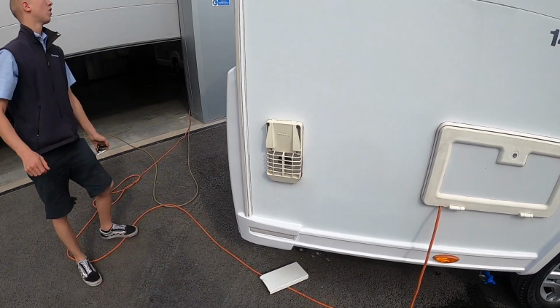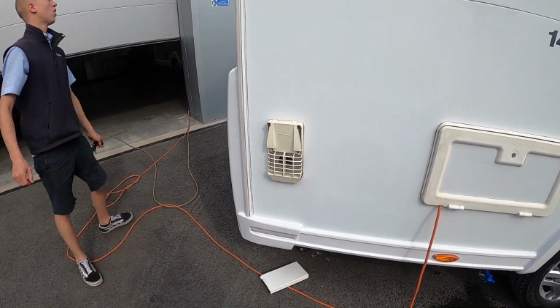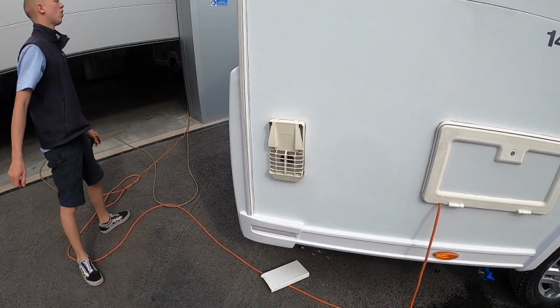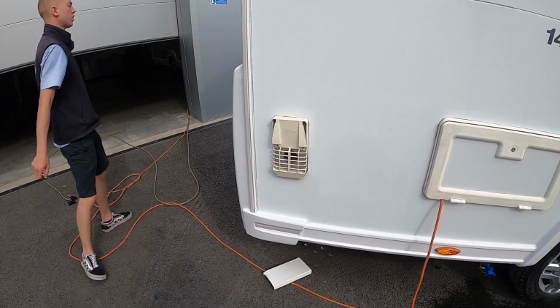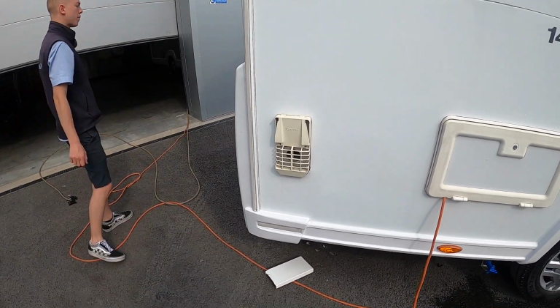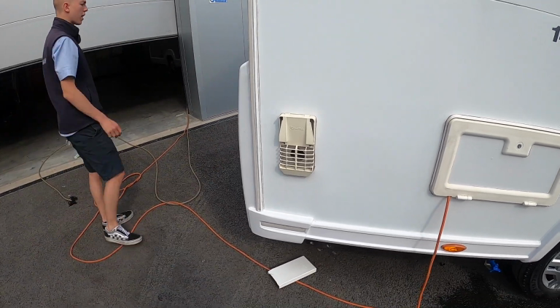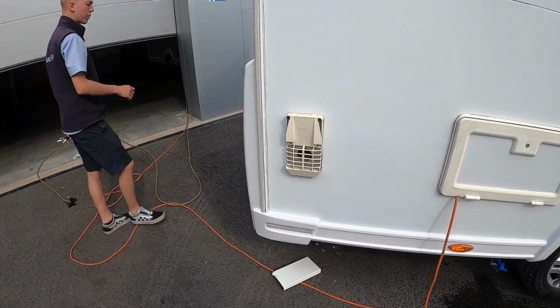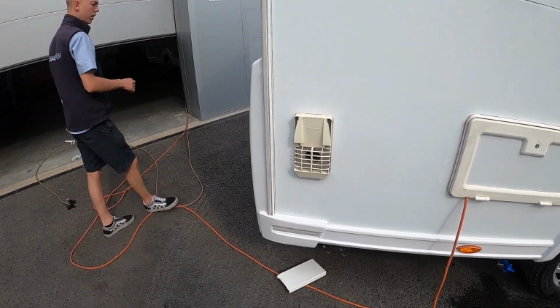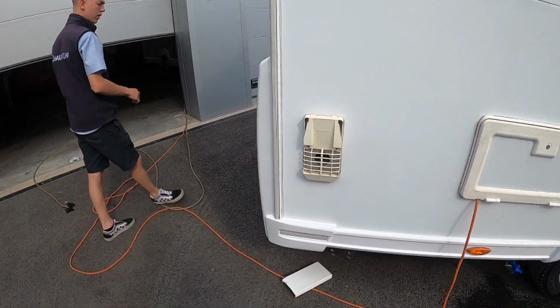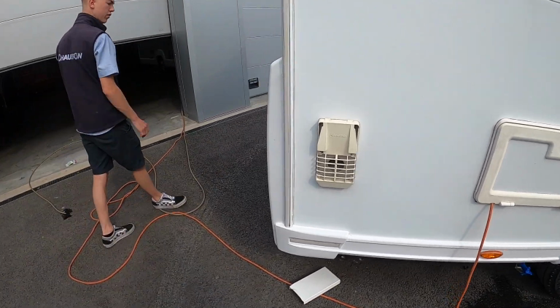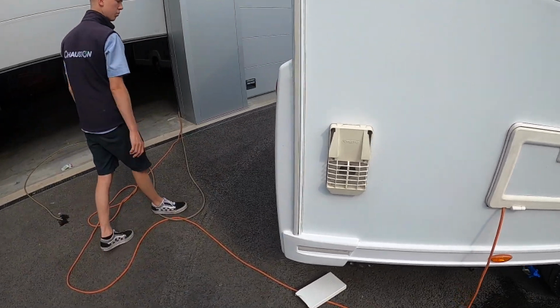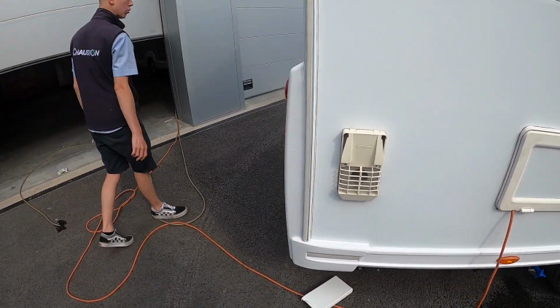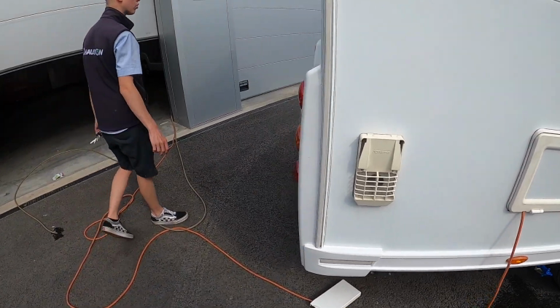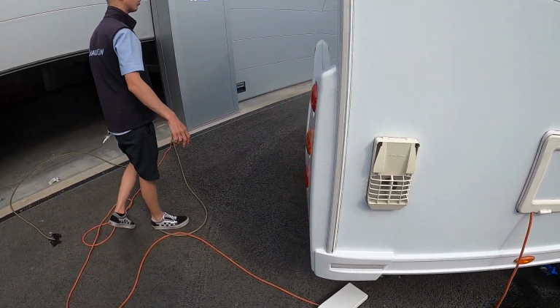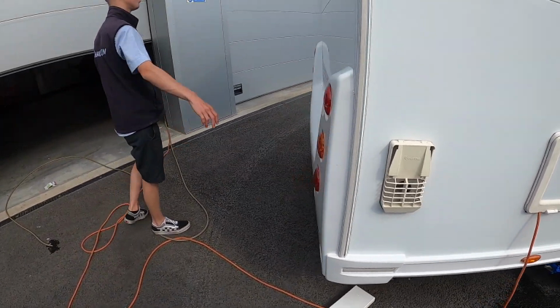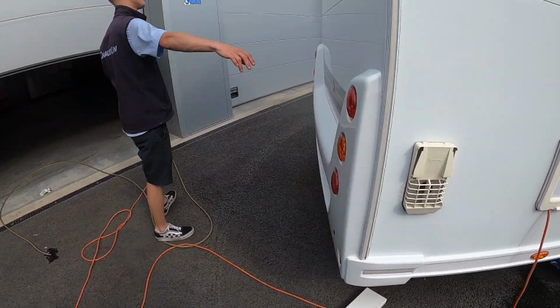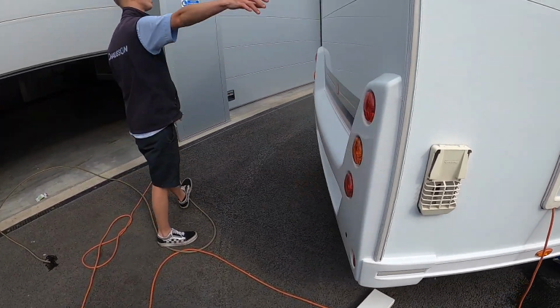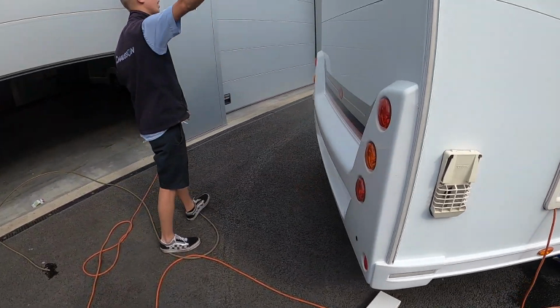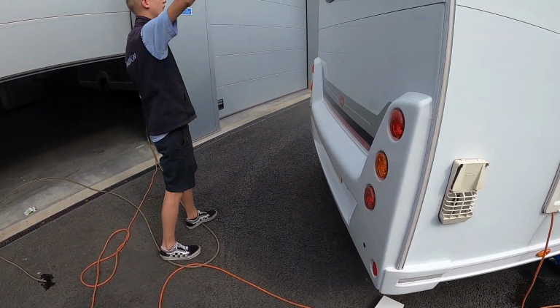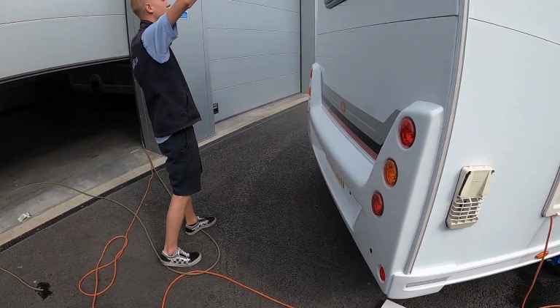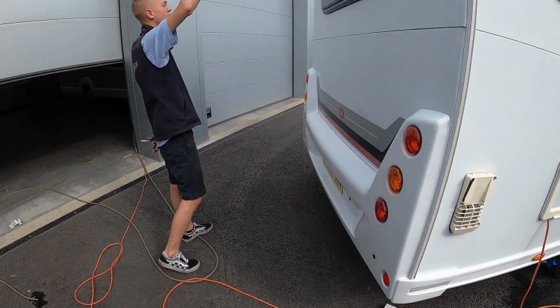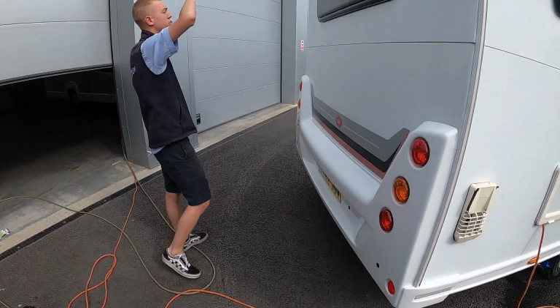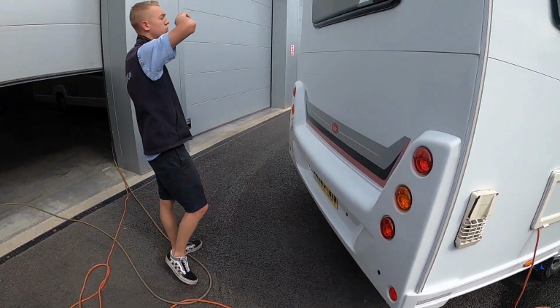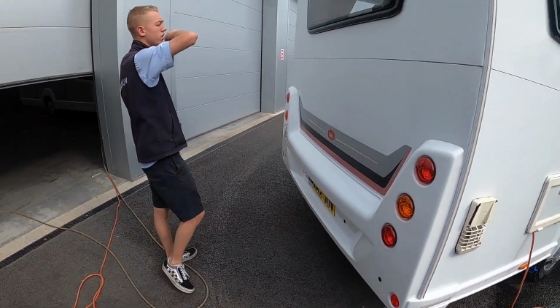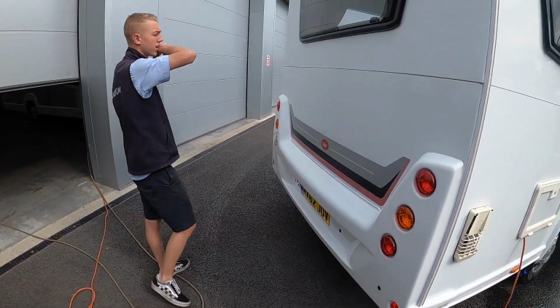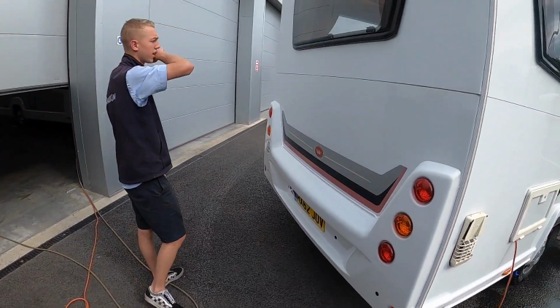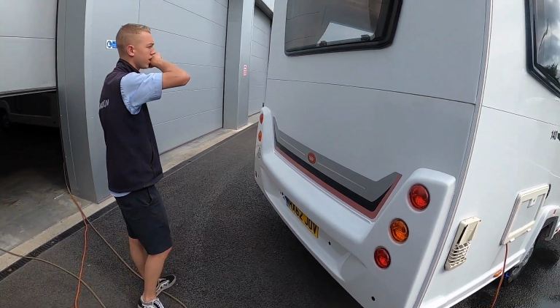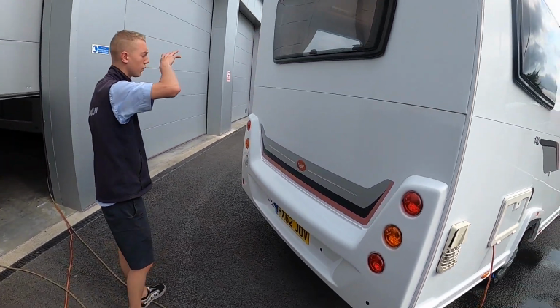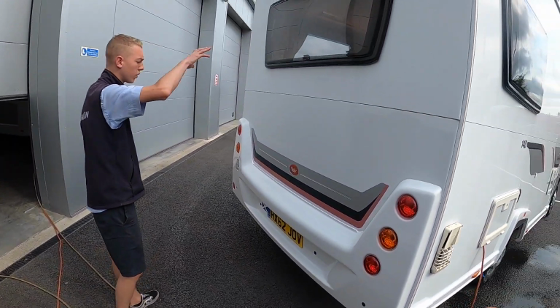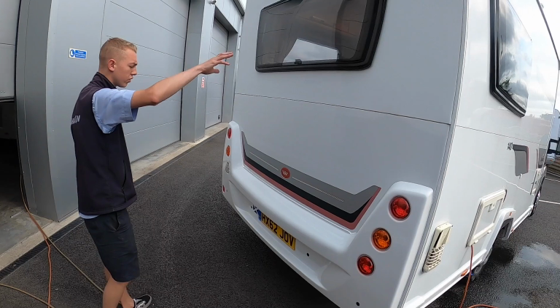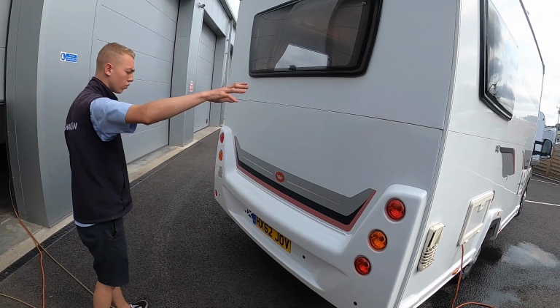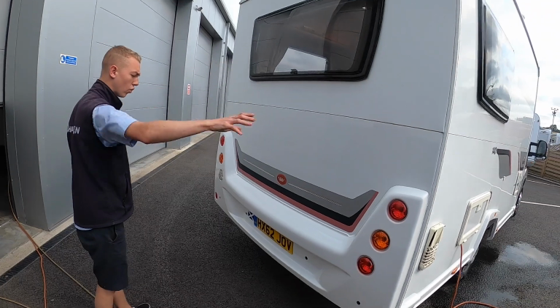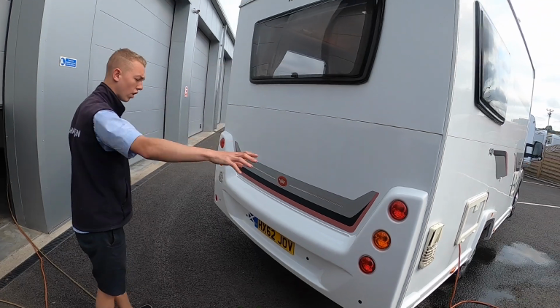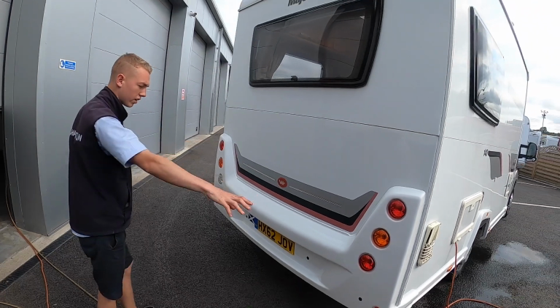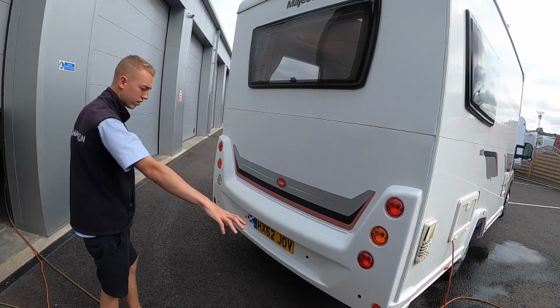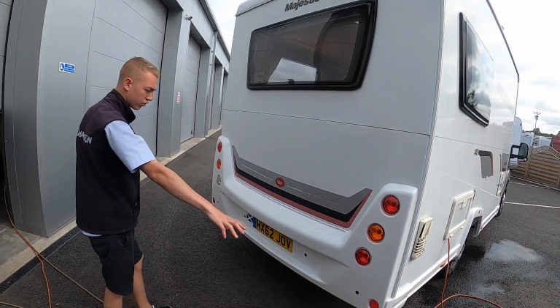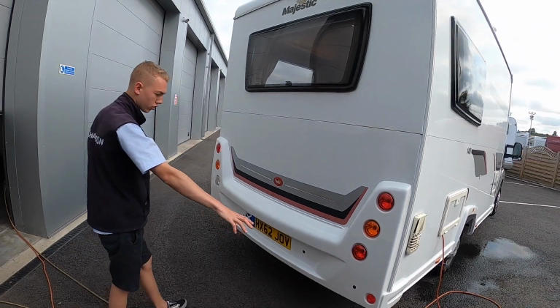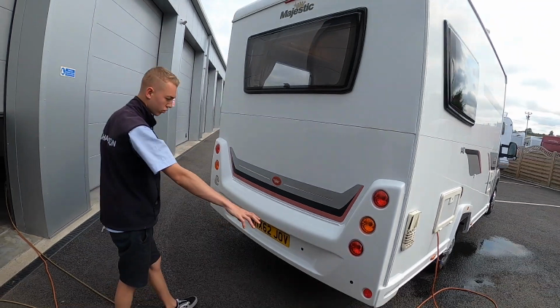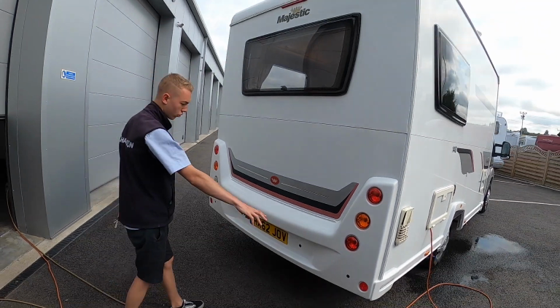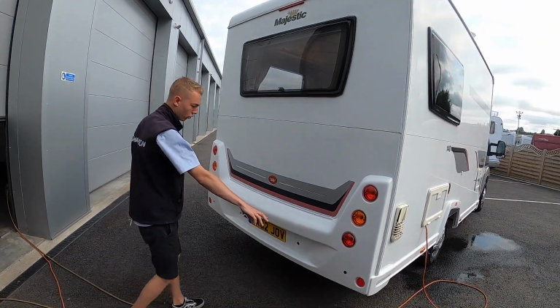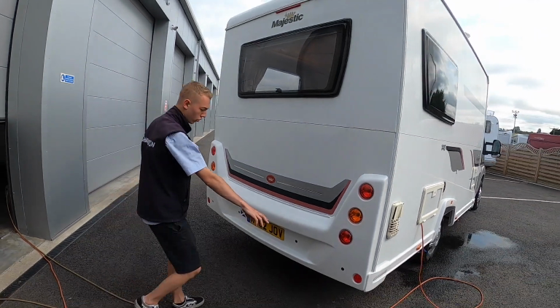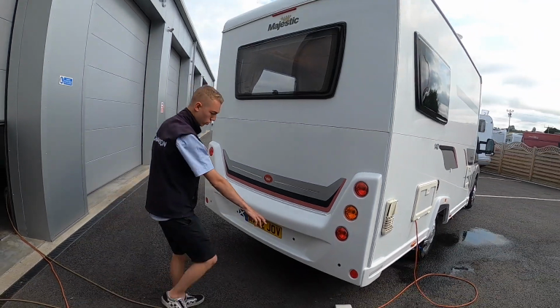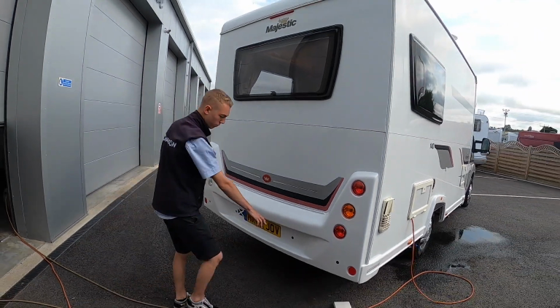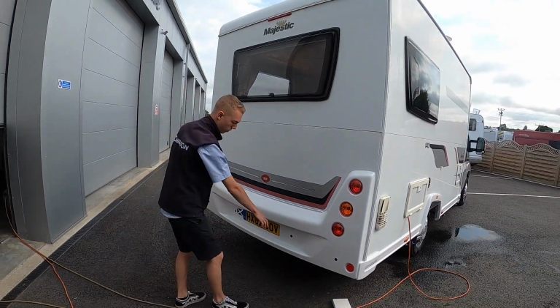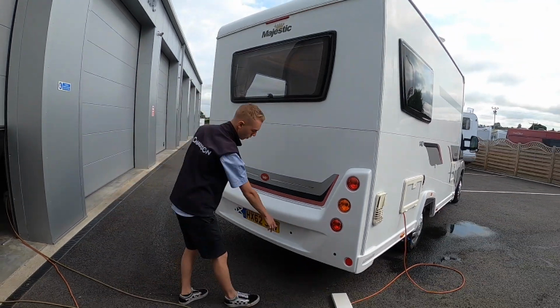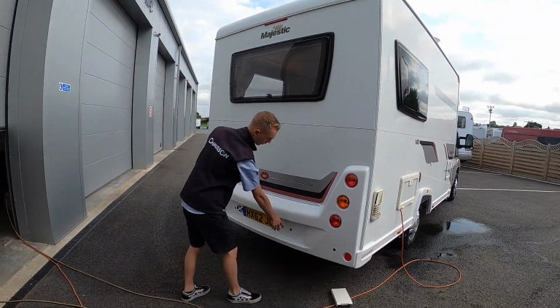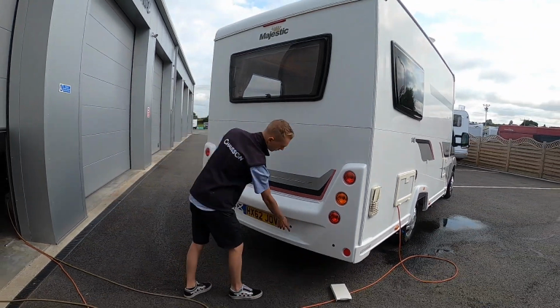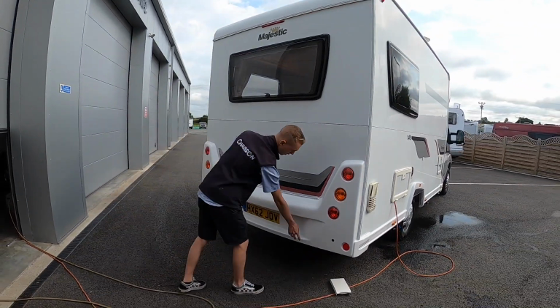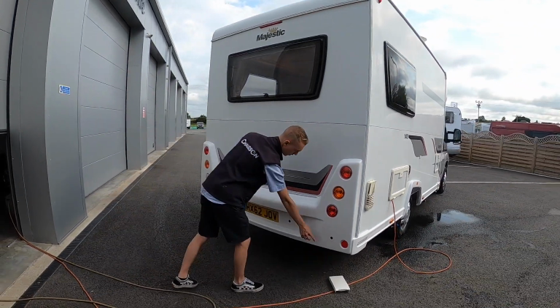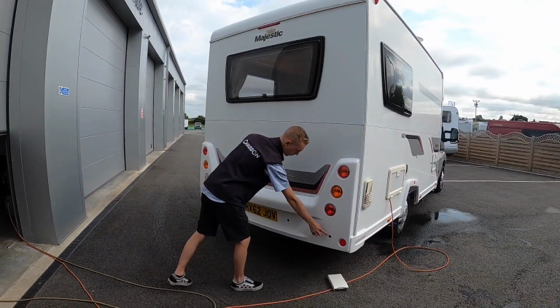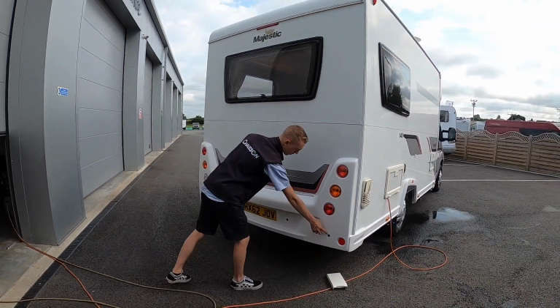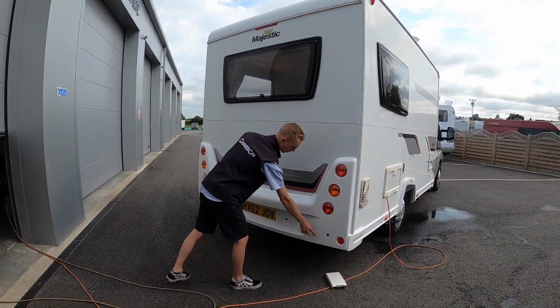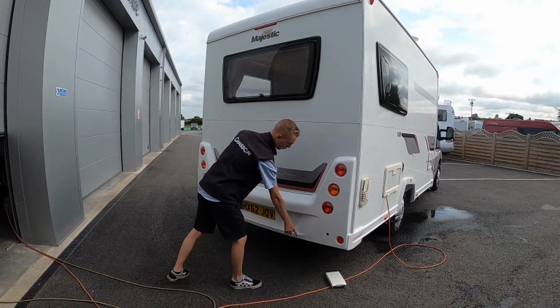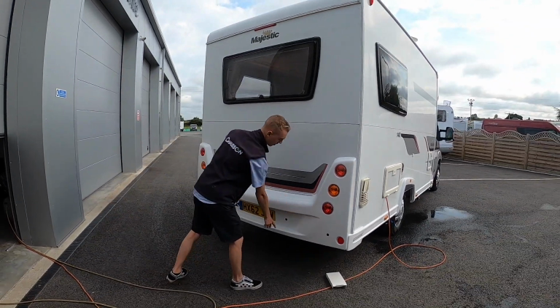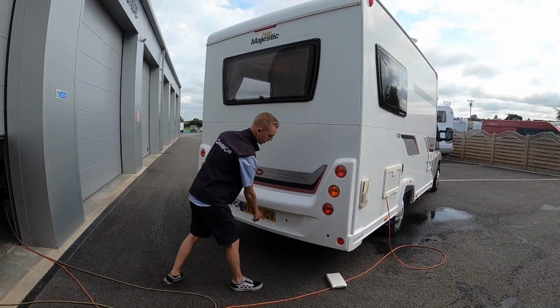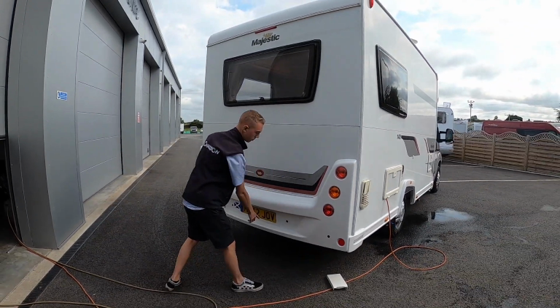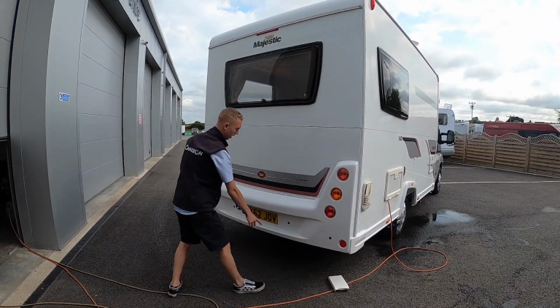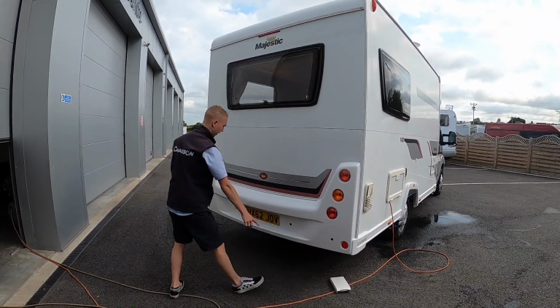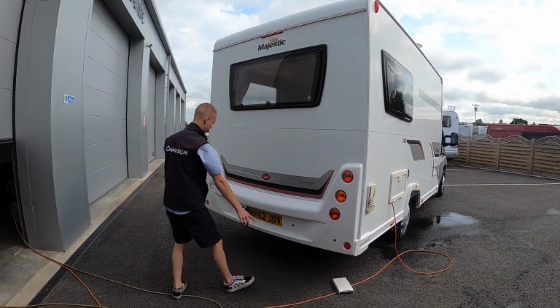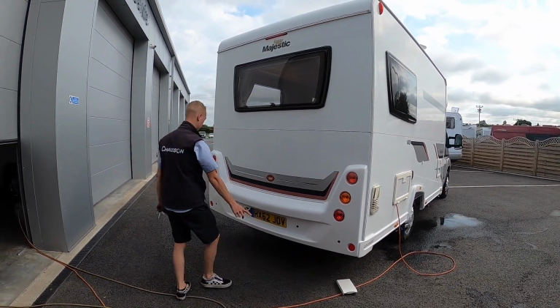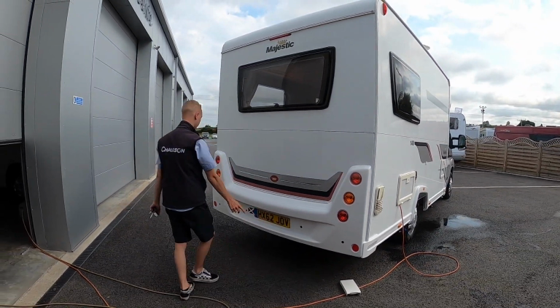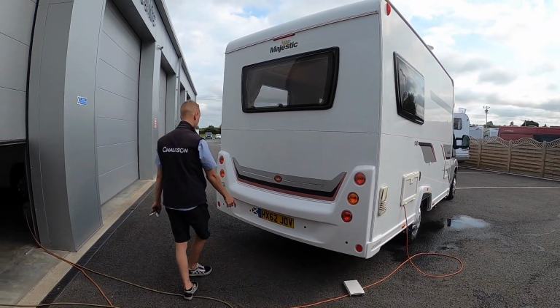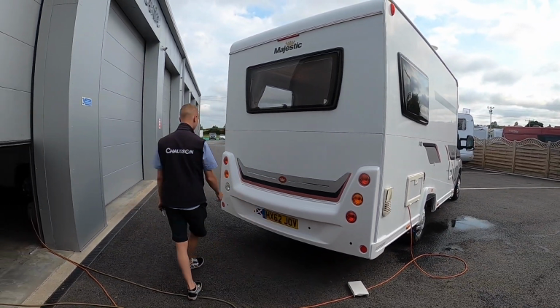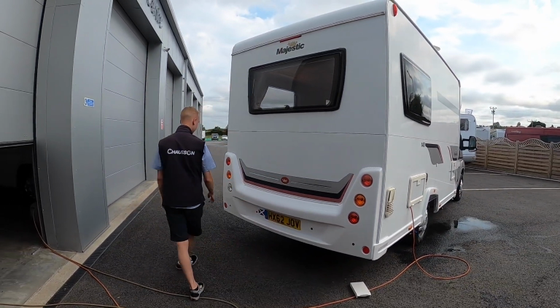On the back panel of the motorhome you've got your high-level brake light, your window, and your parking sensors, which are the black sensors.